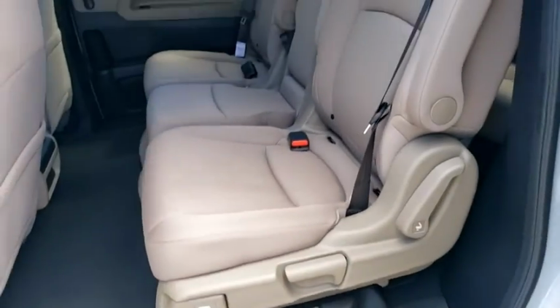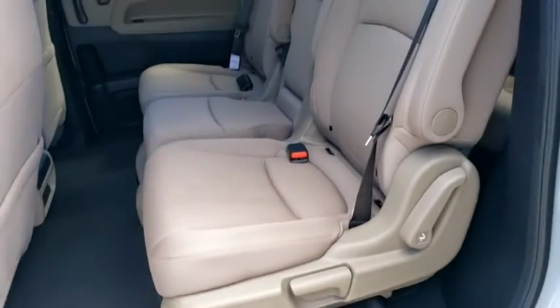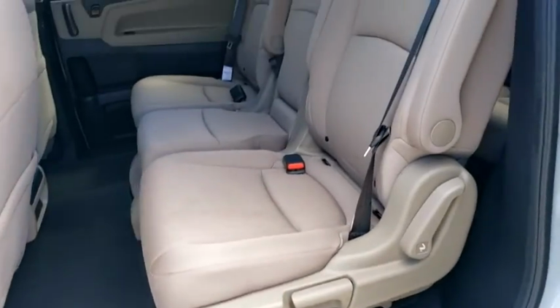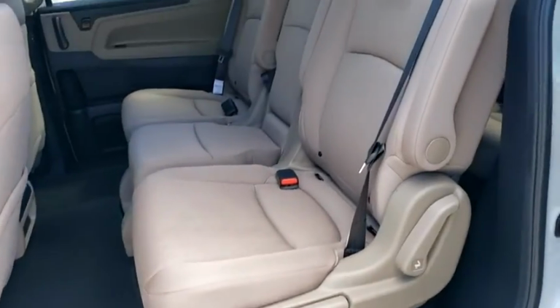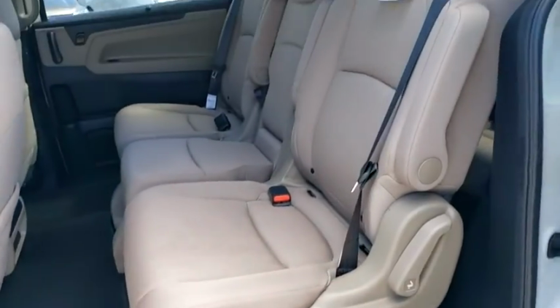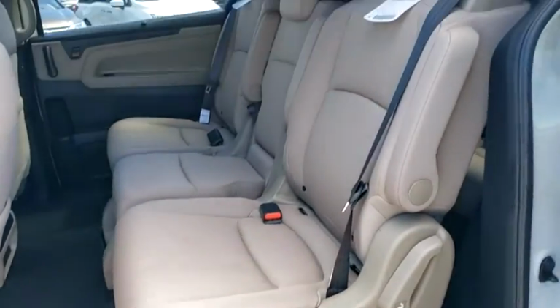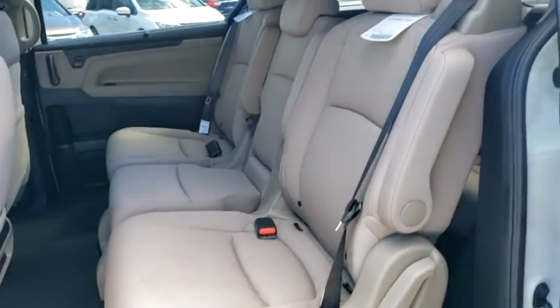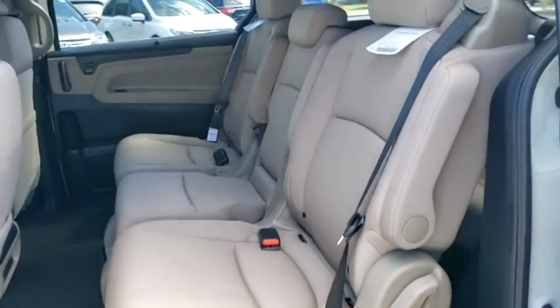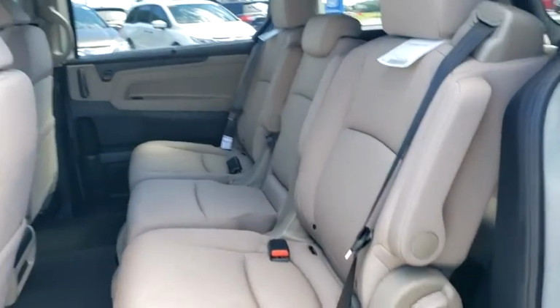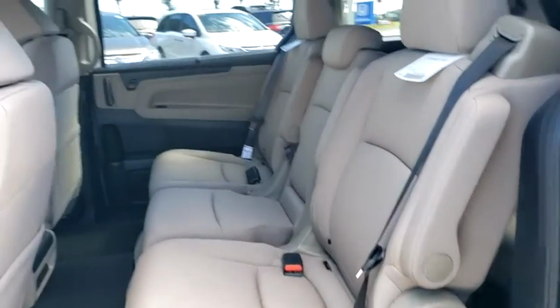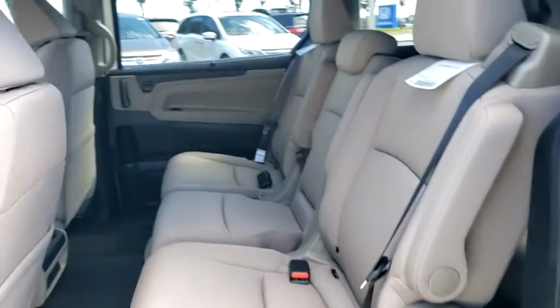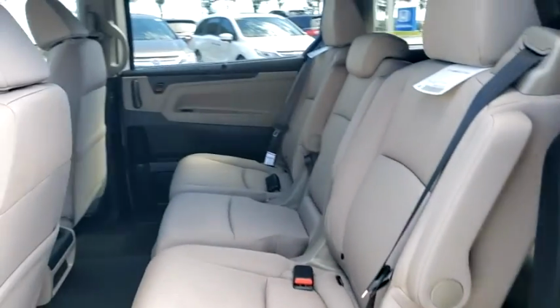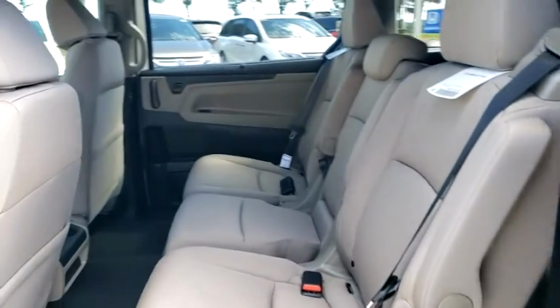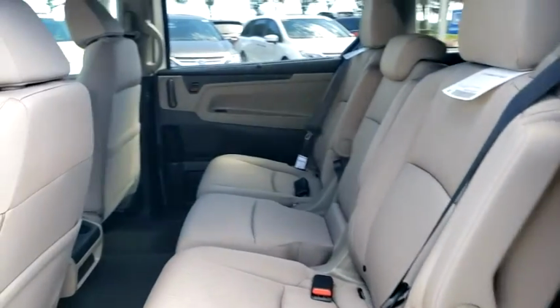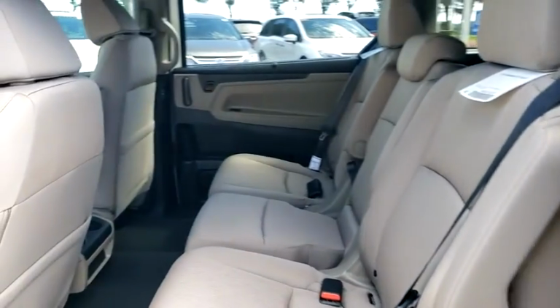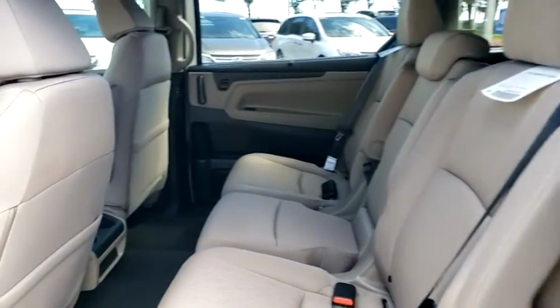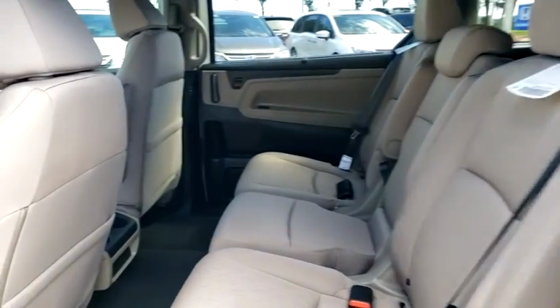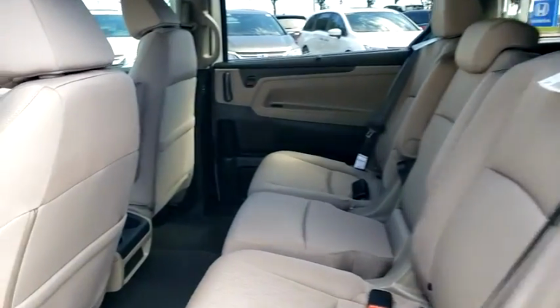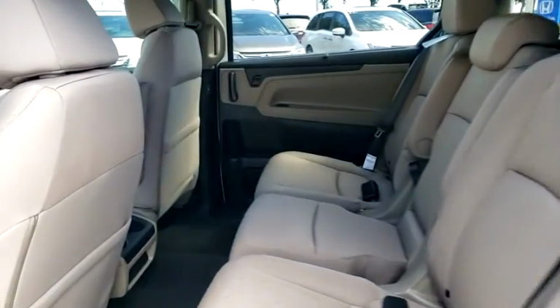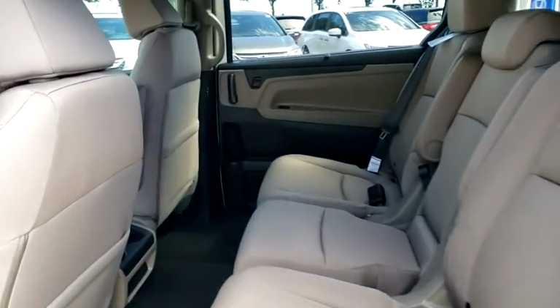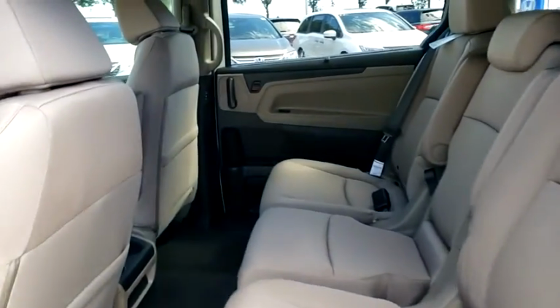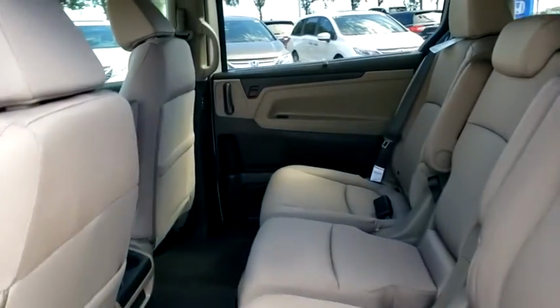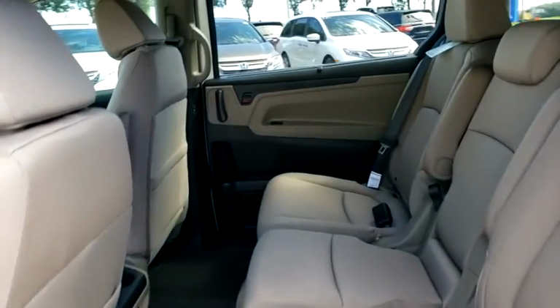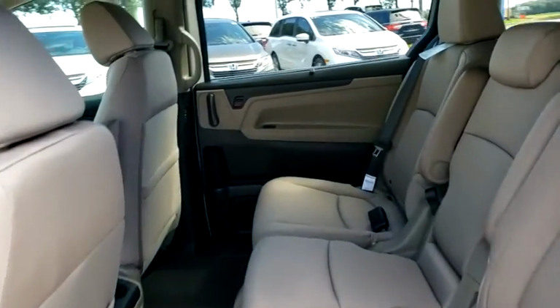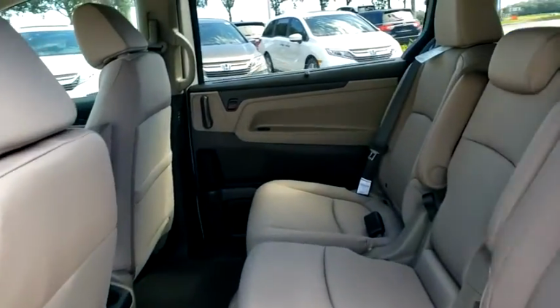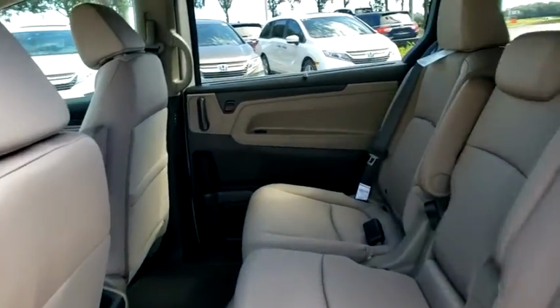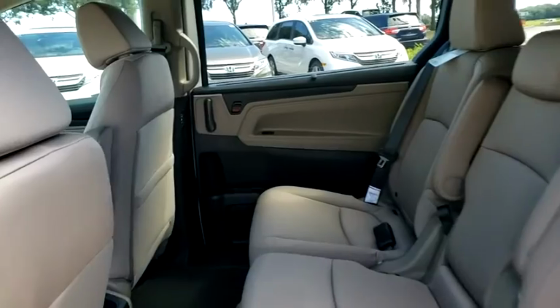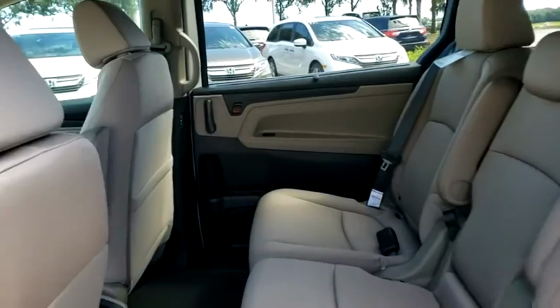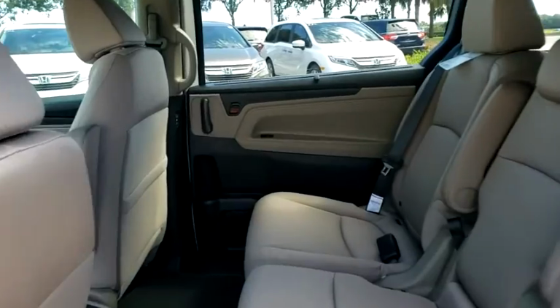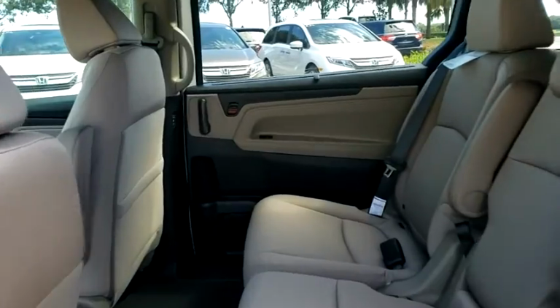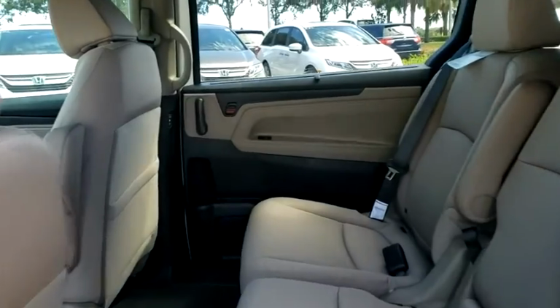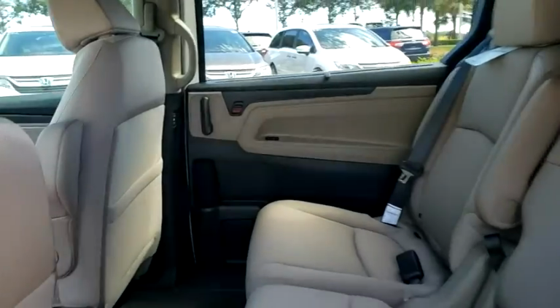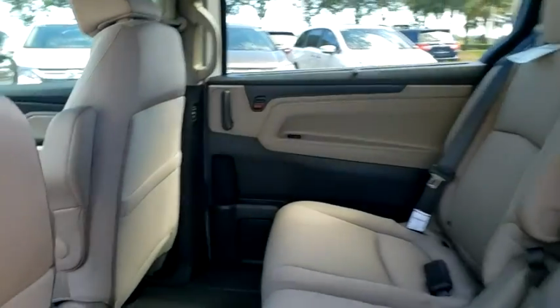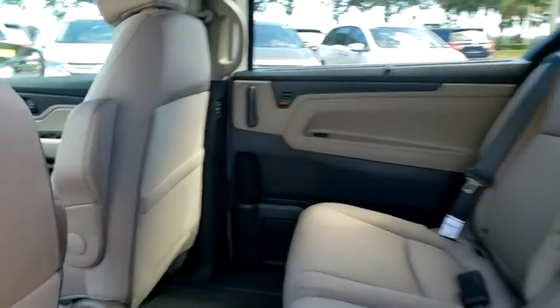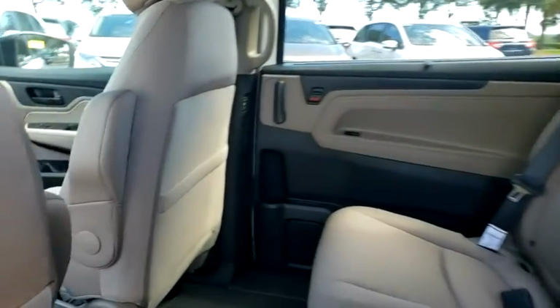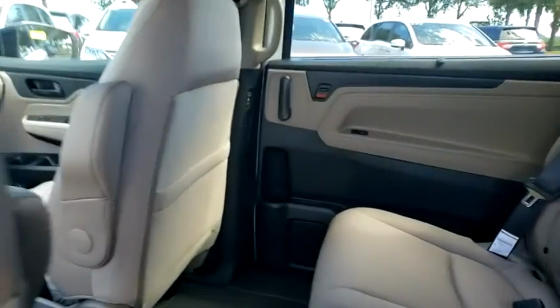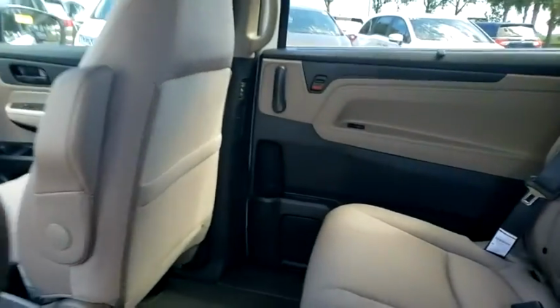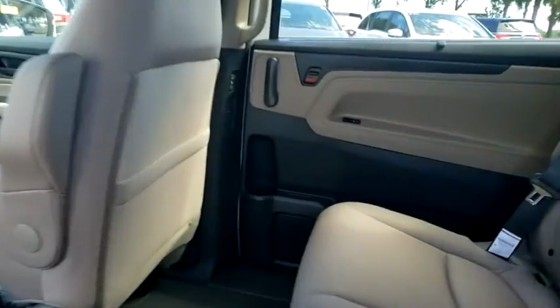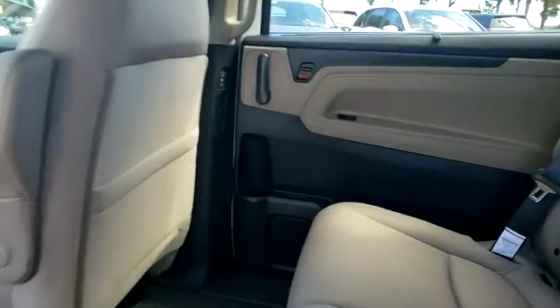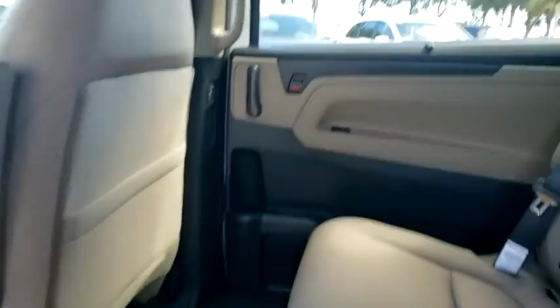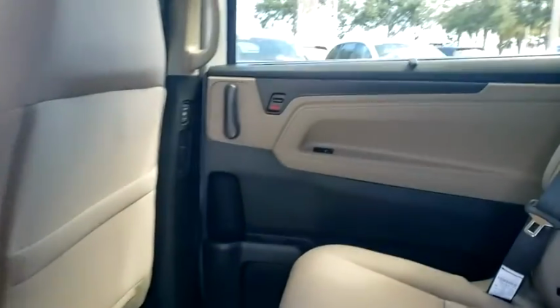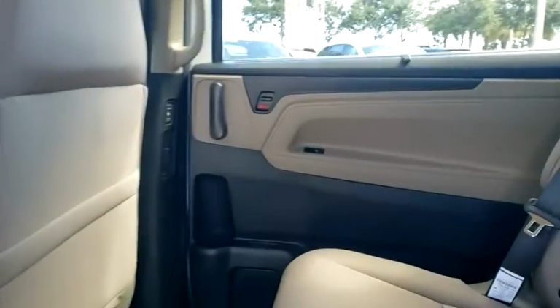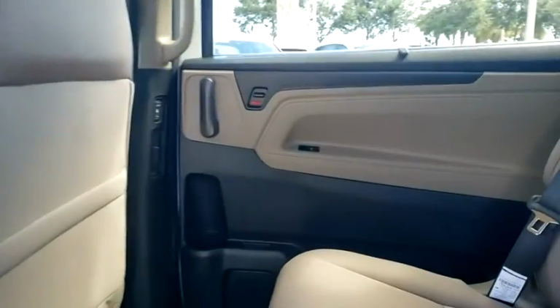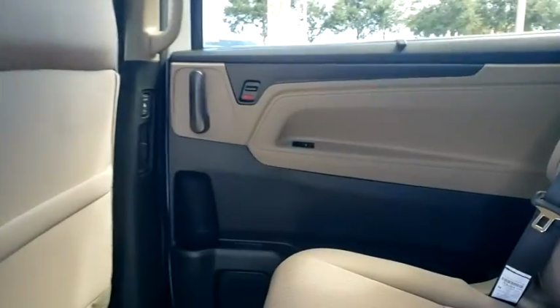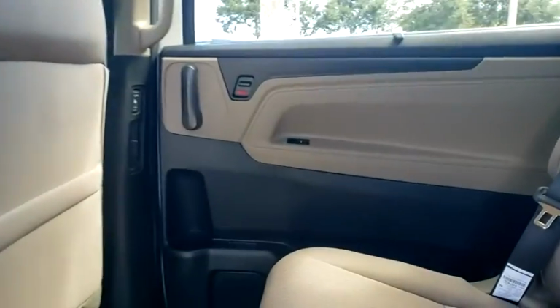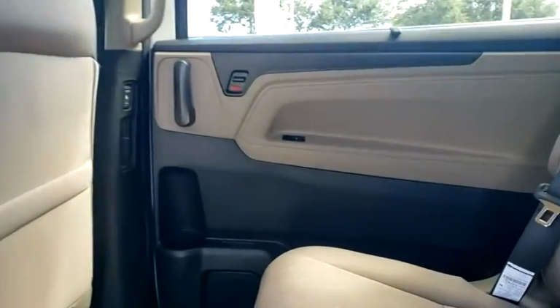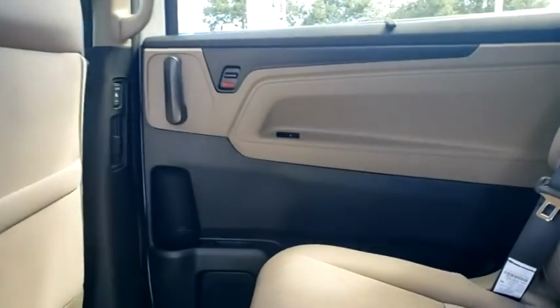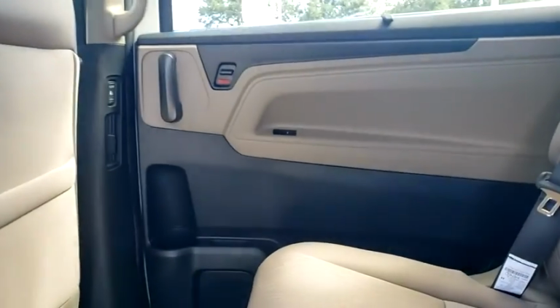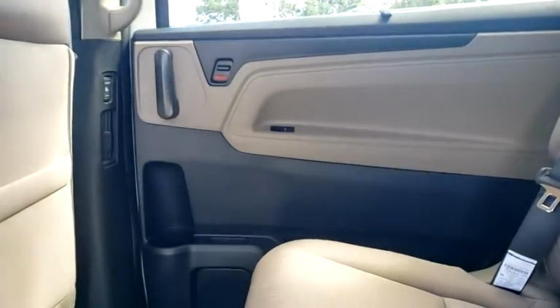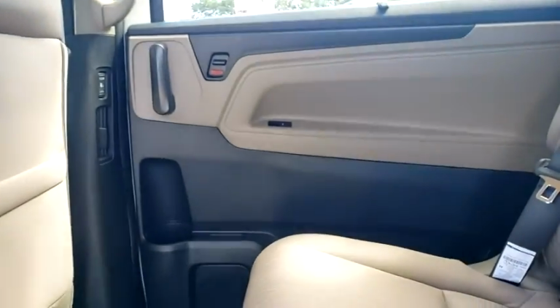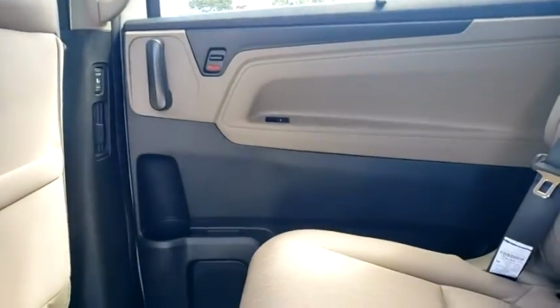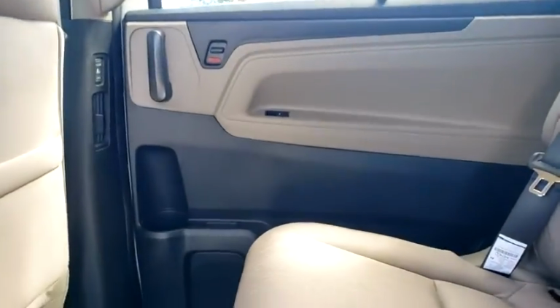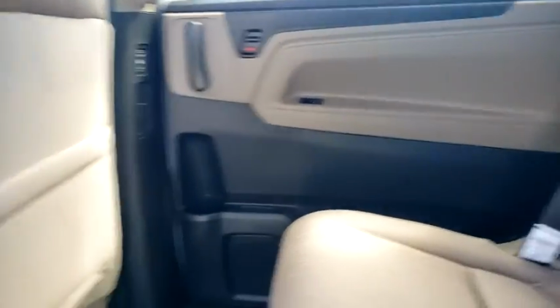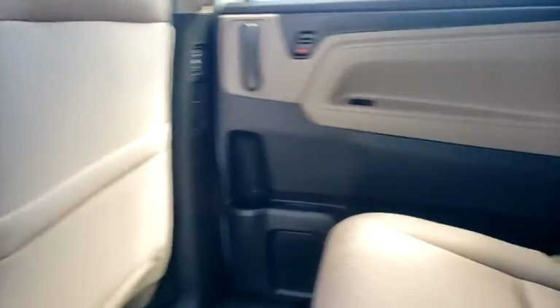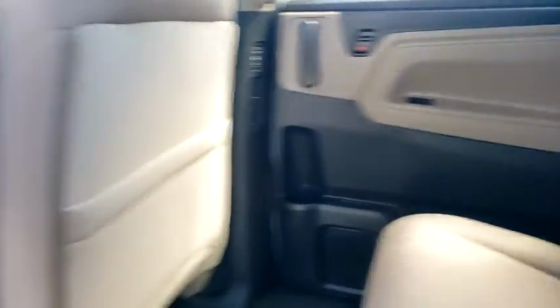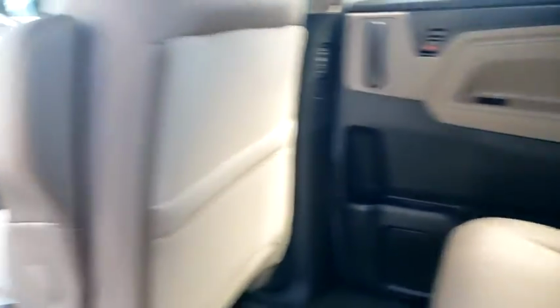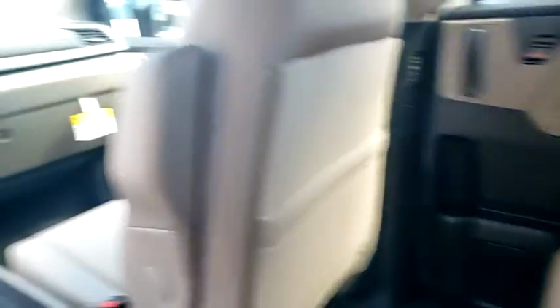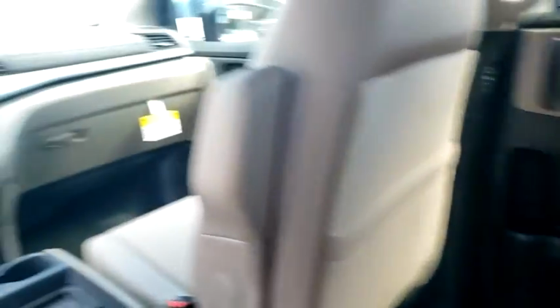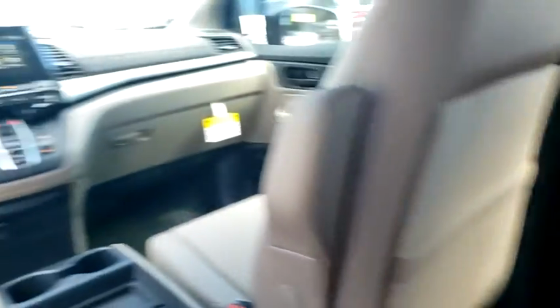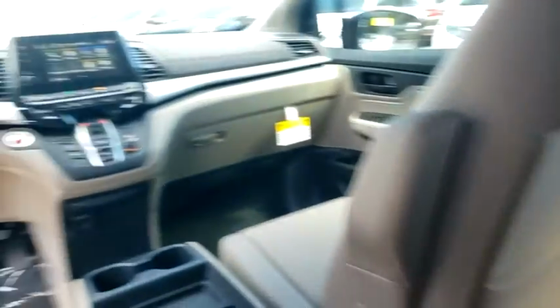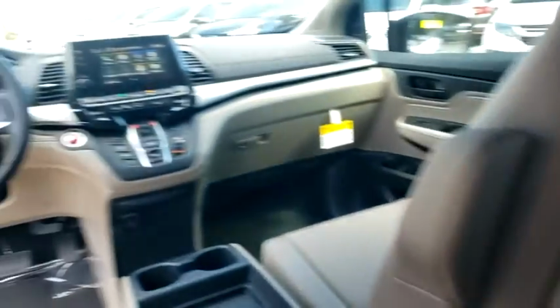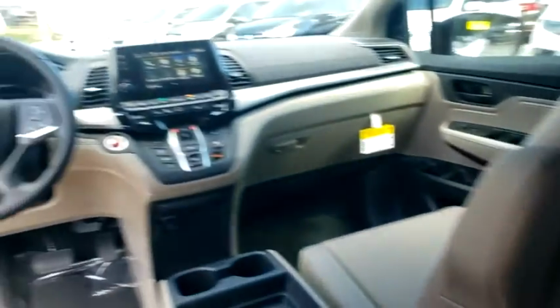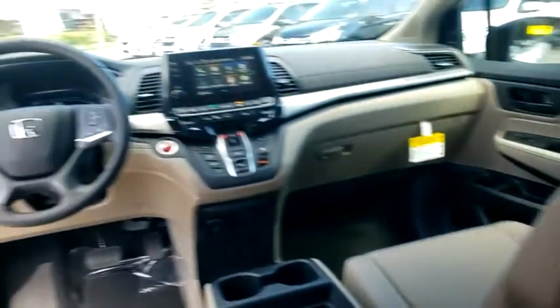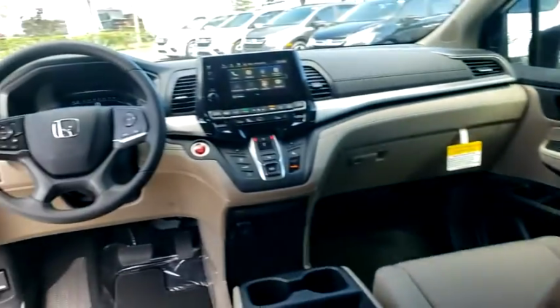Four-wheel disc brakes, floor mats, aluminum wheels, AM FM stereo radio. Come see the car for yourself.